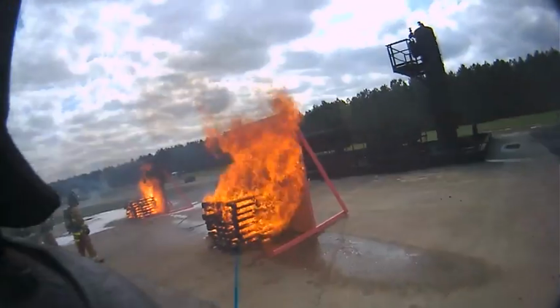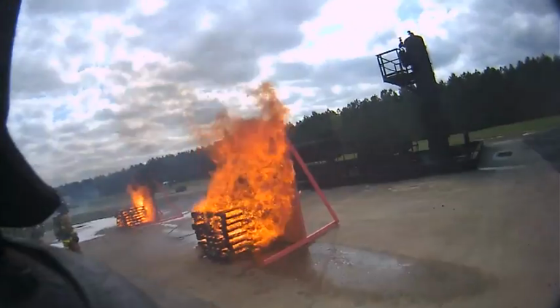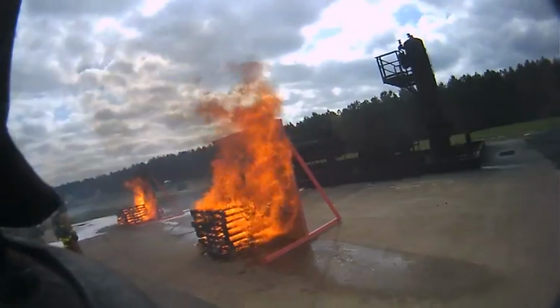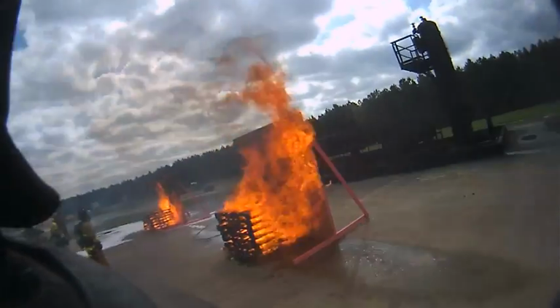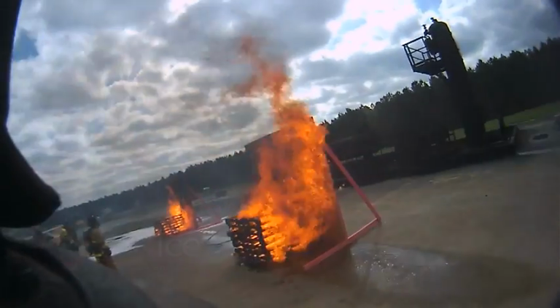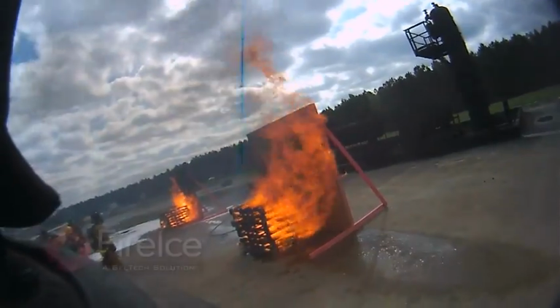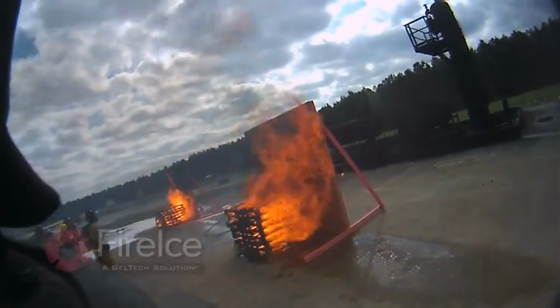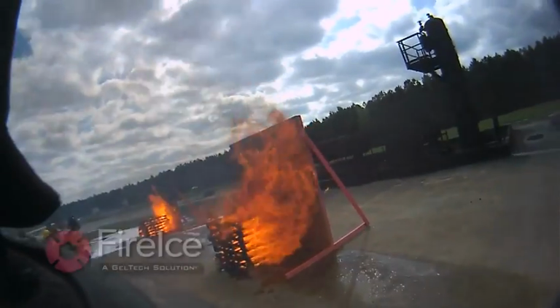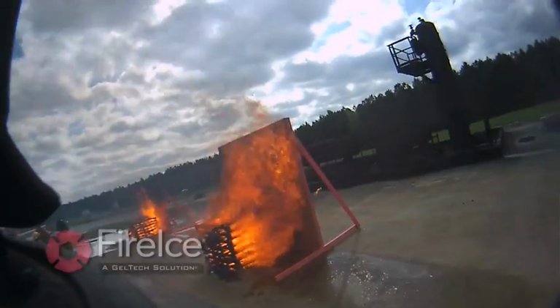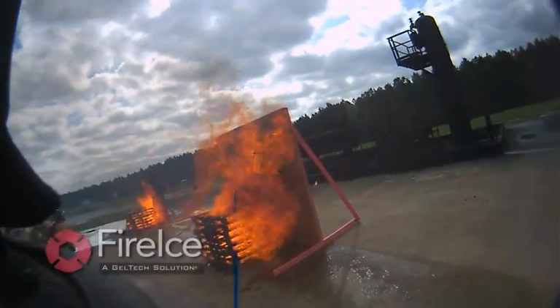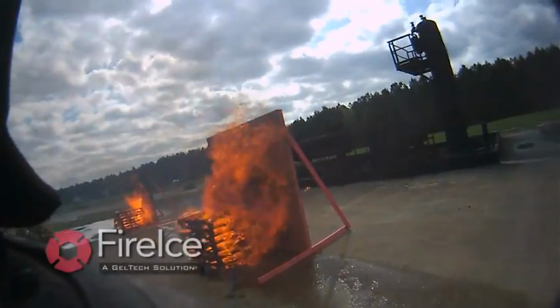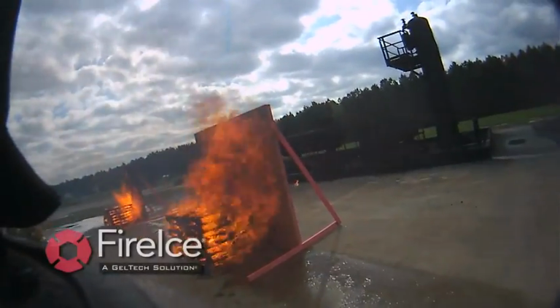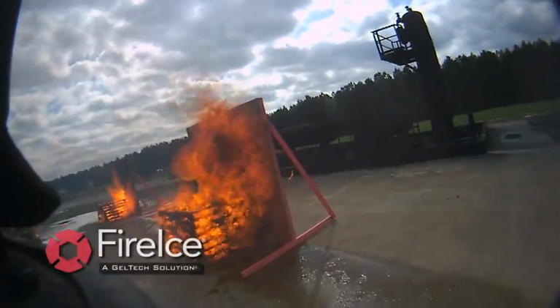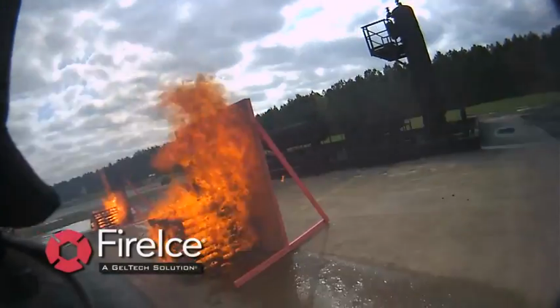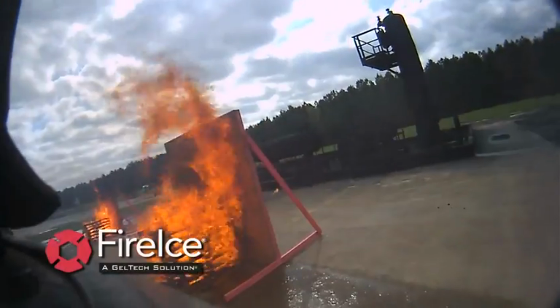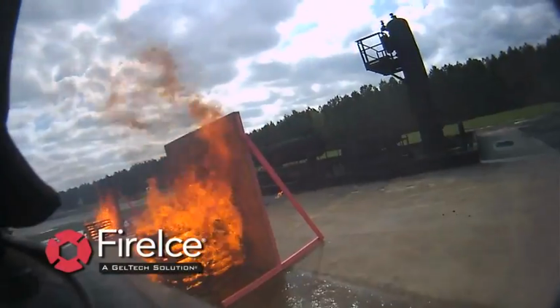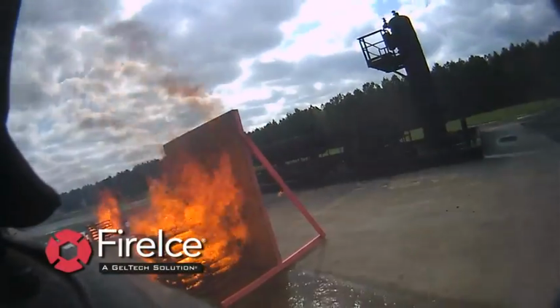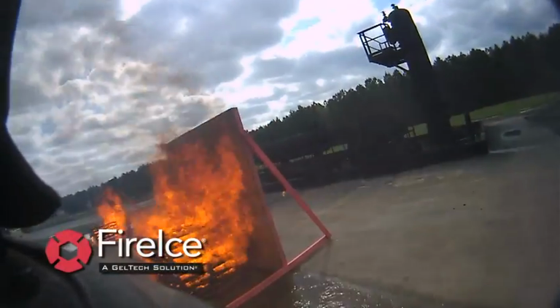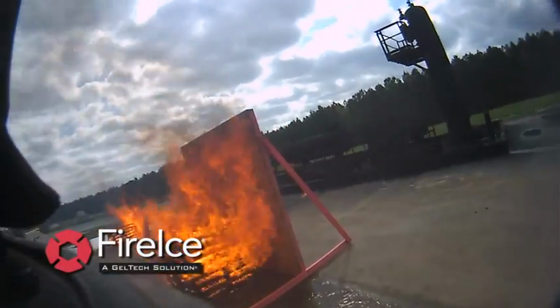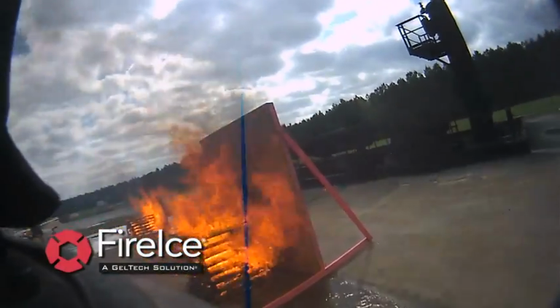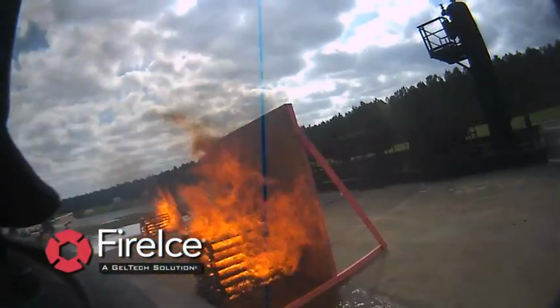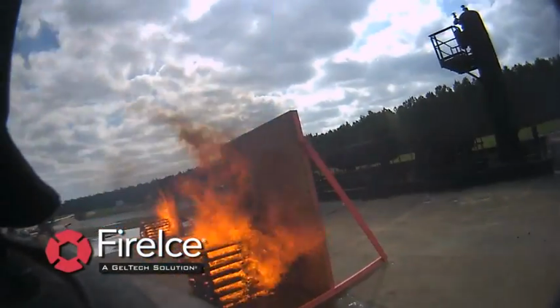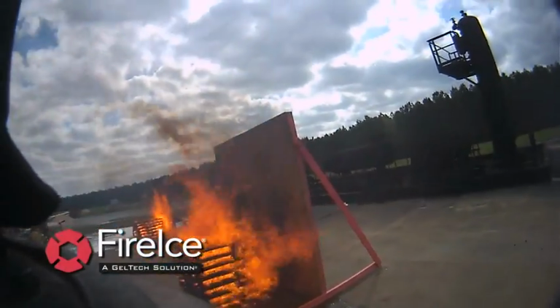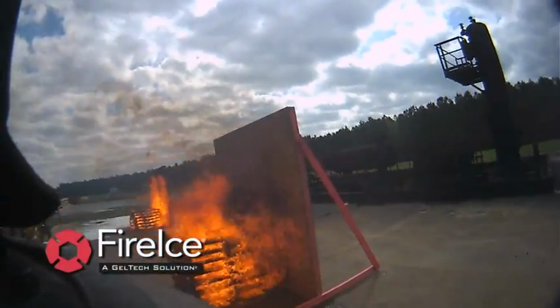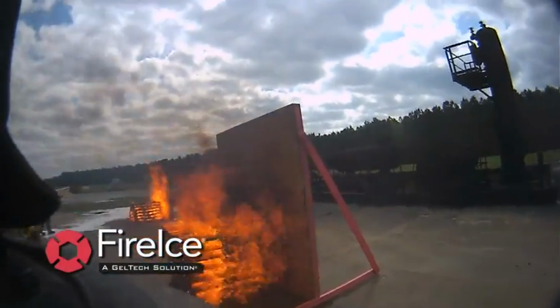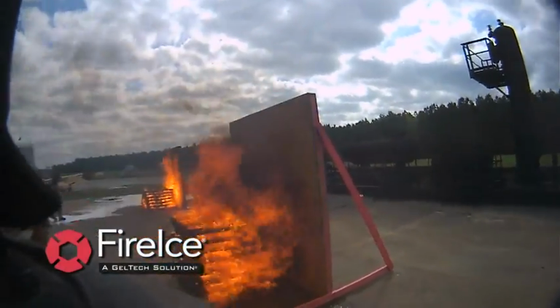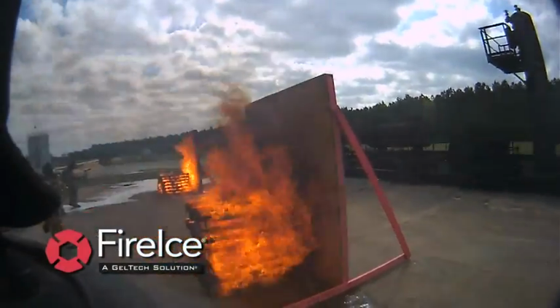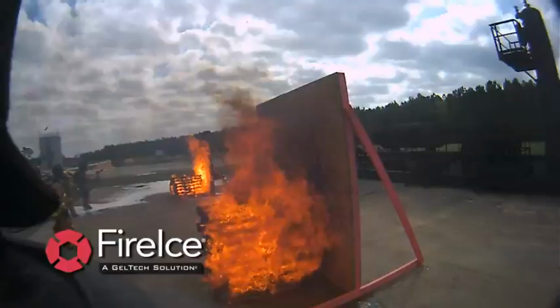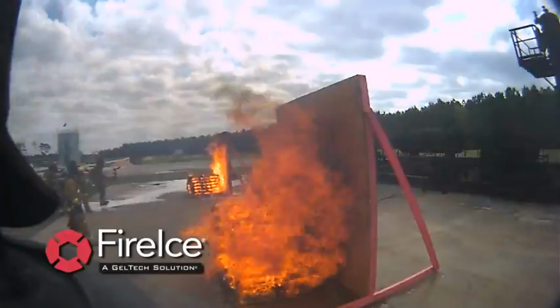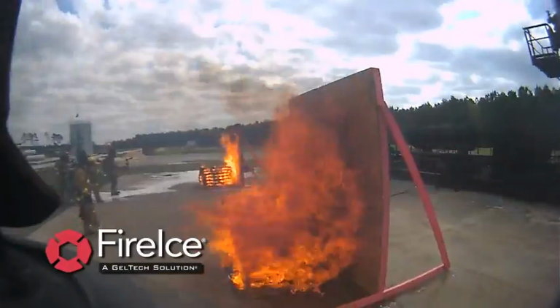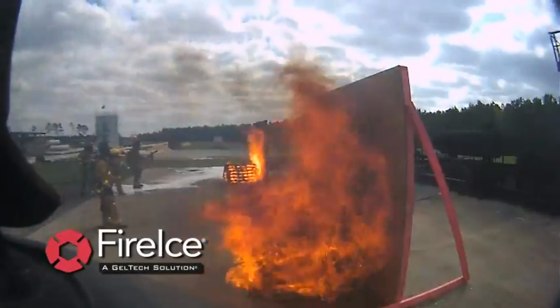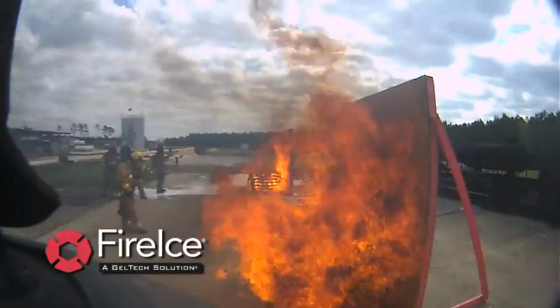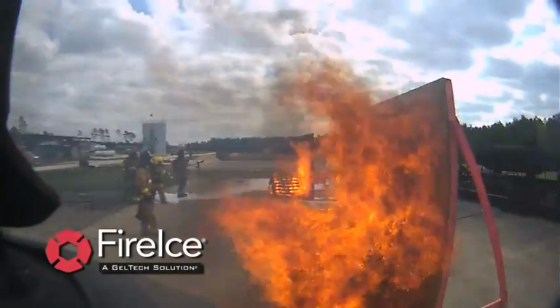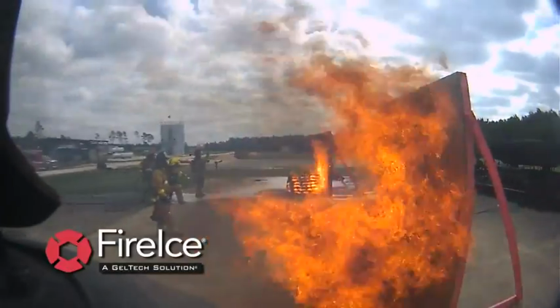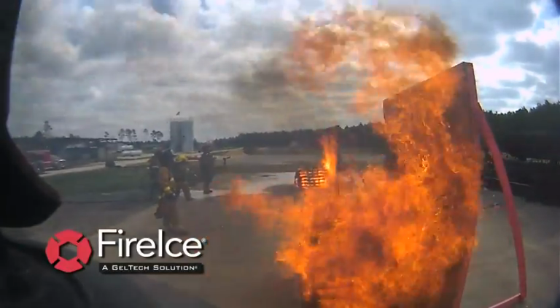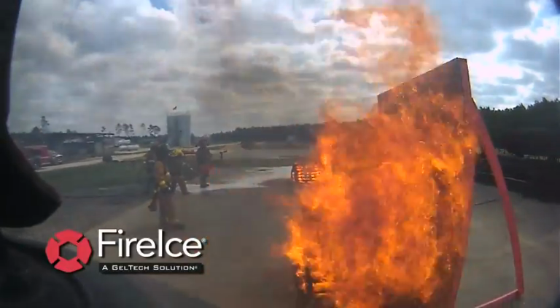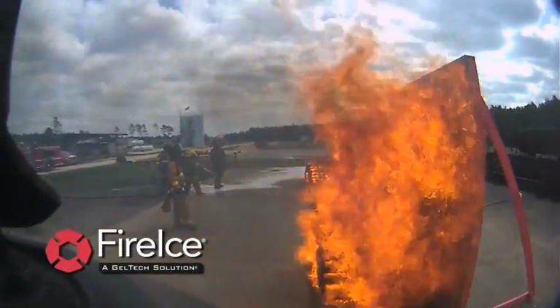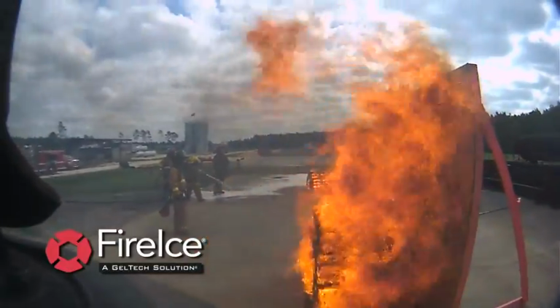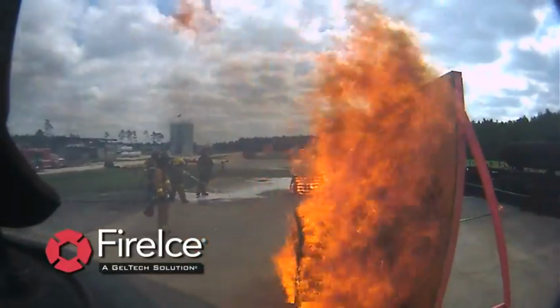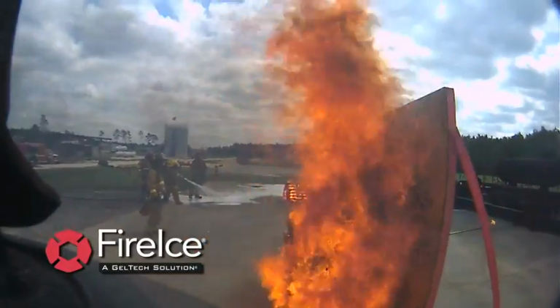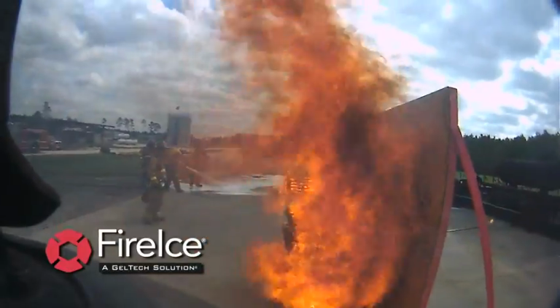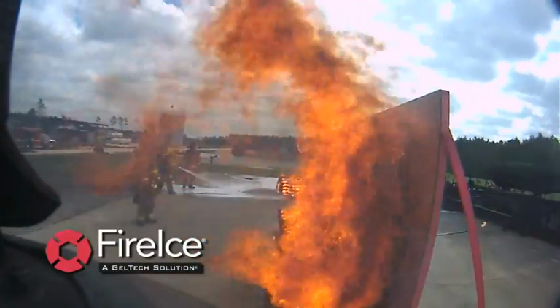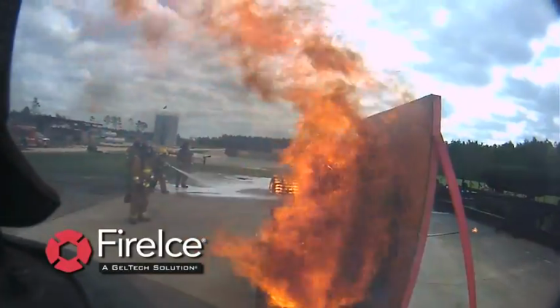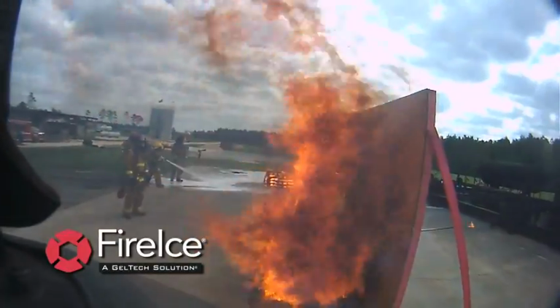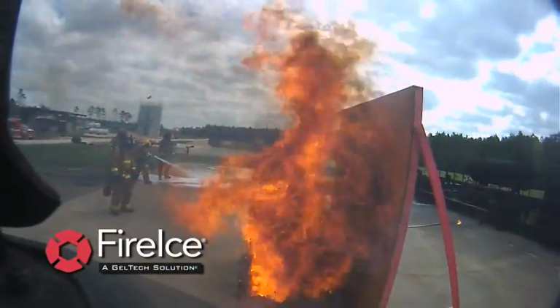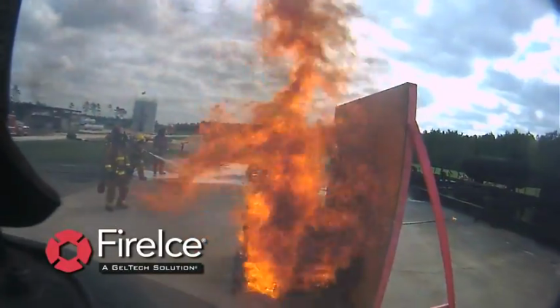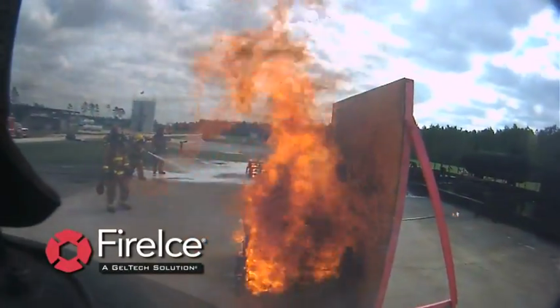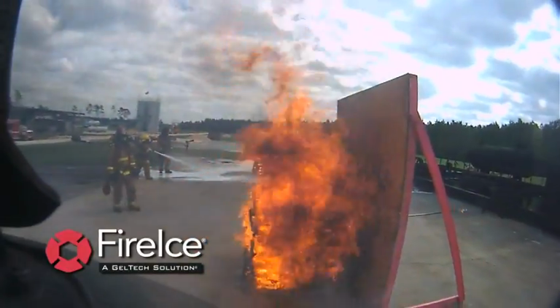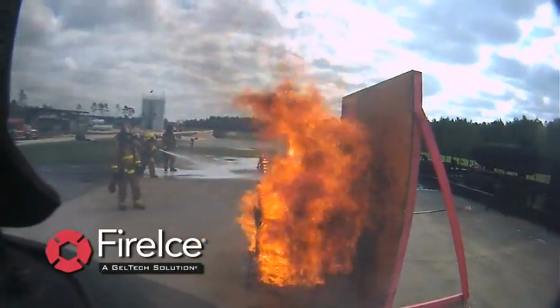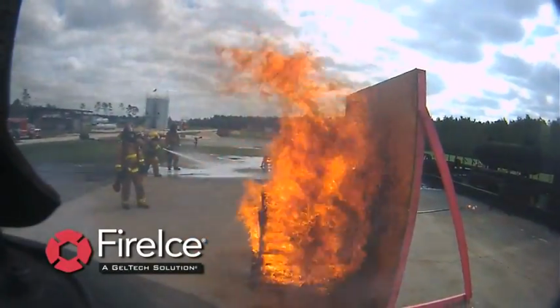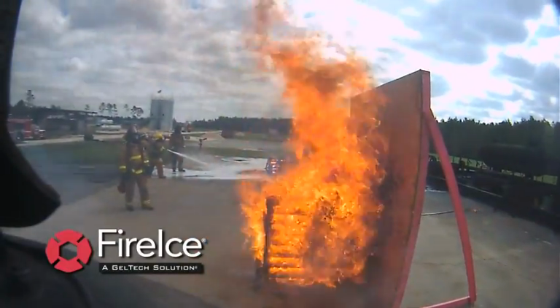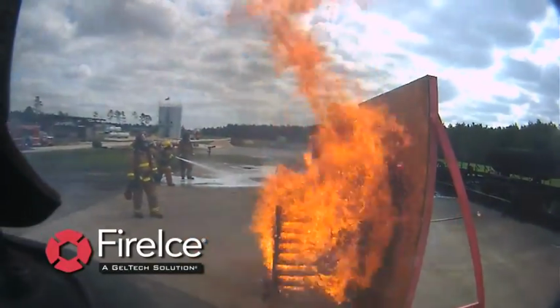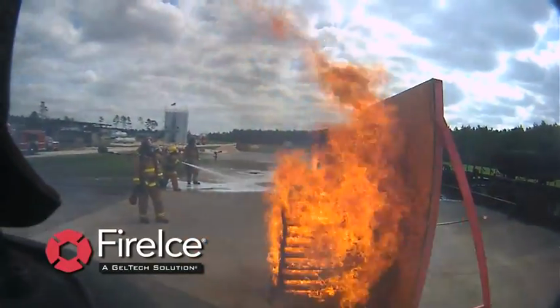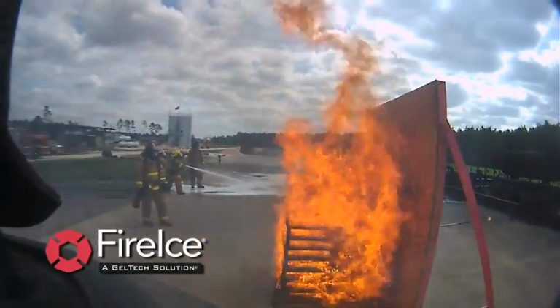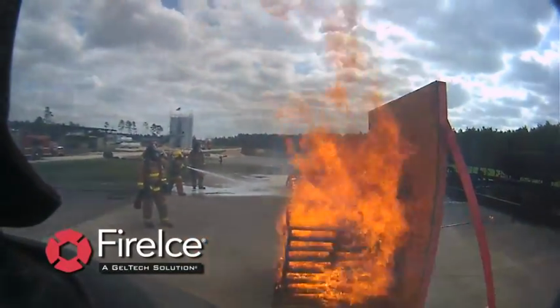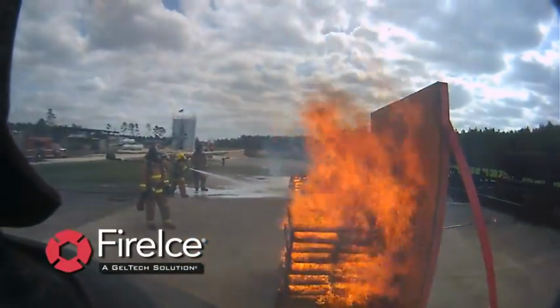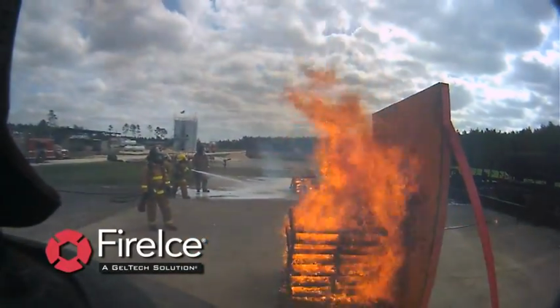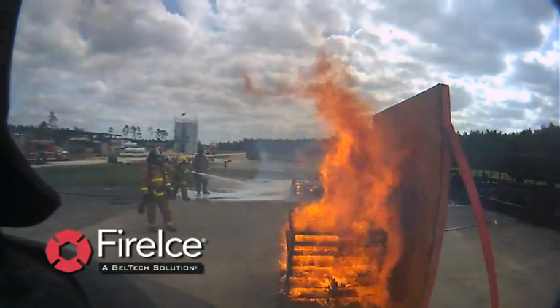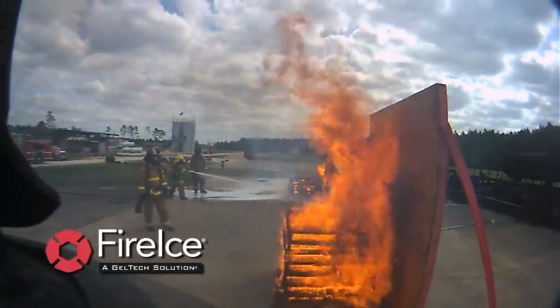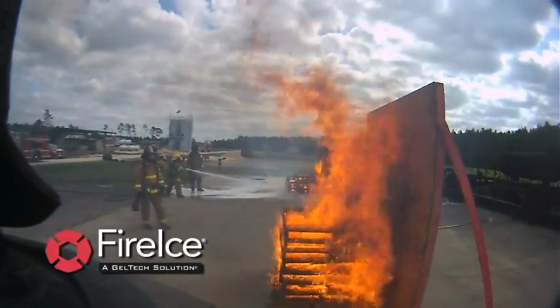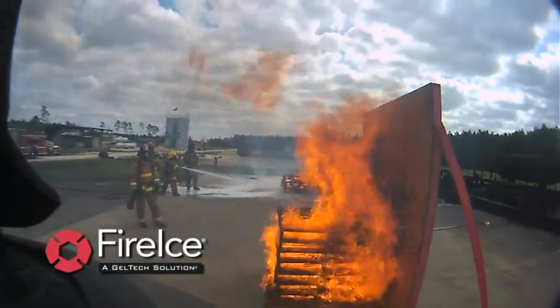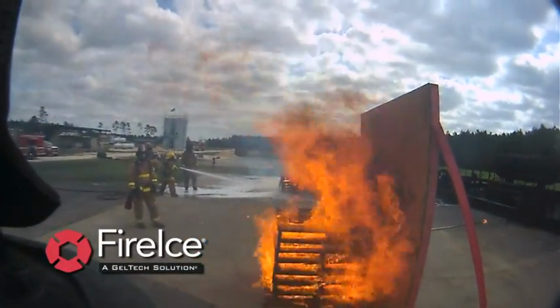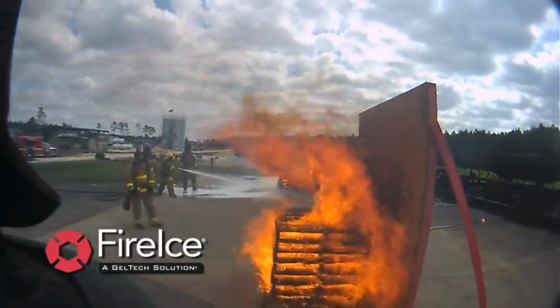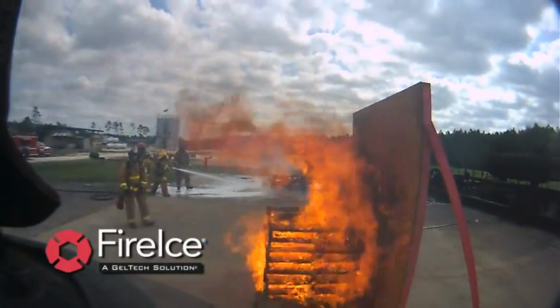This helmet cam view gives a better view of the FireIce prop, and you can see that the prop is maintaining its integrity.